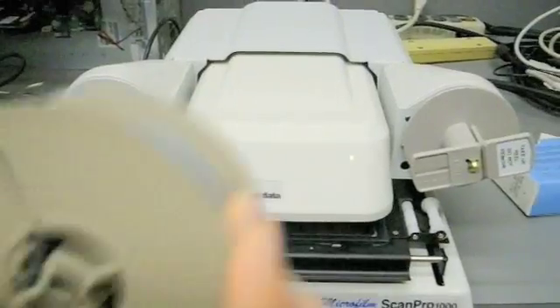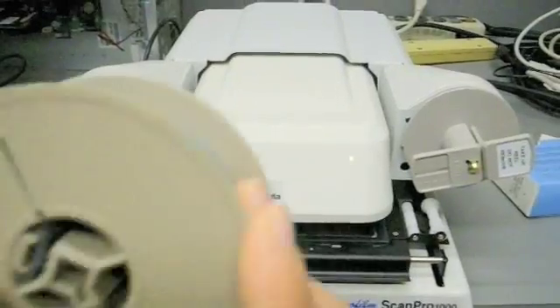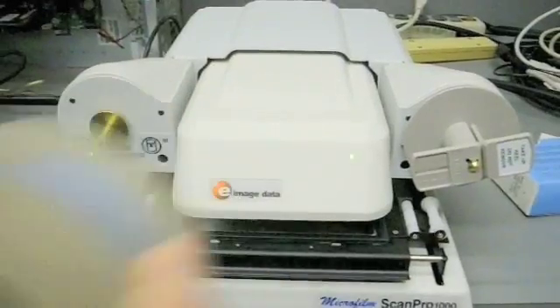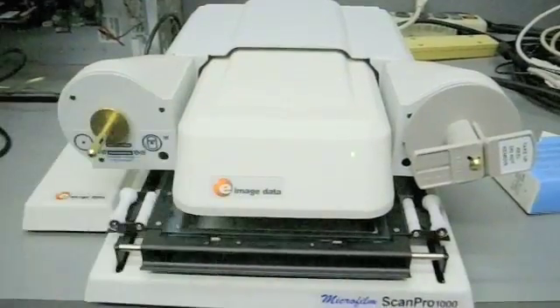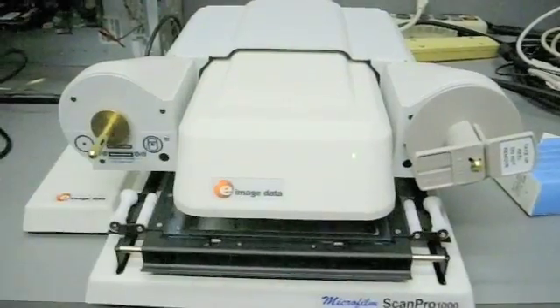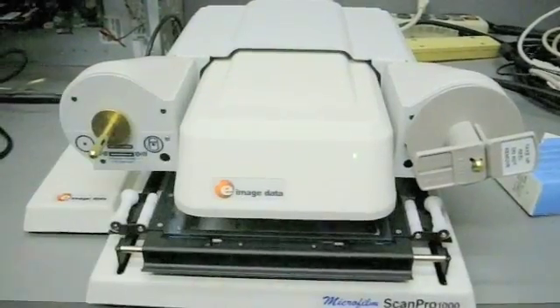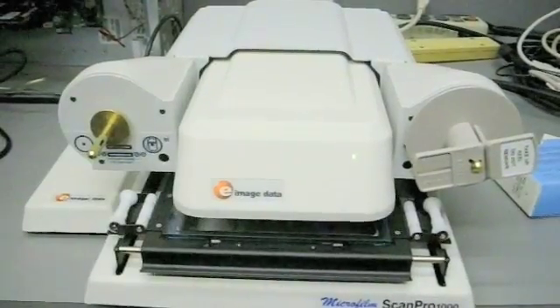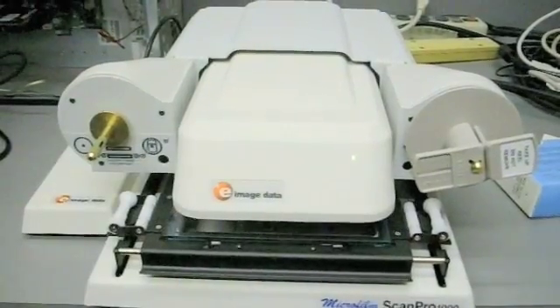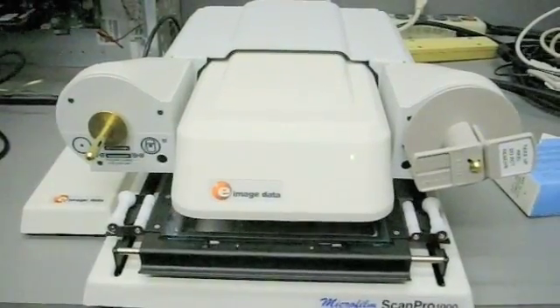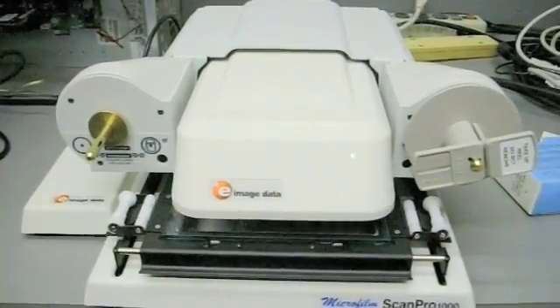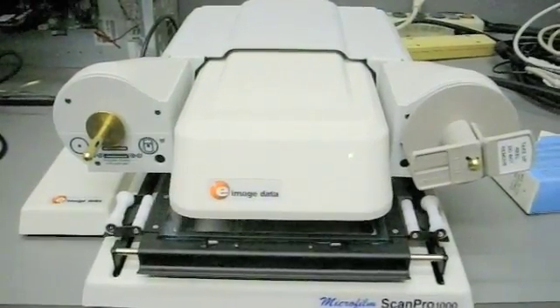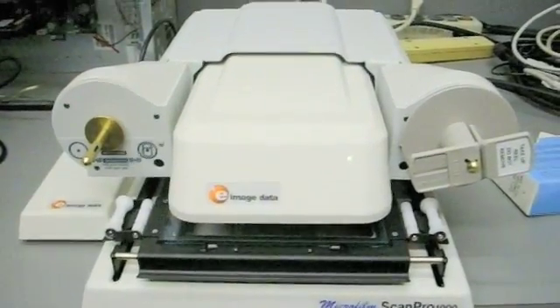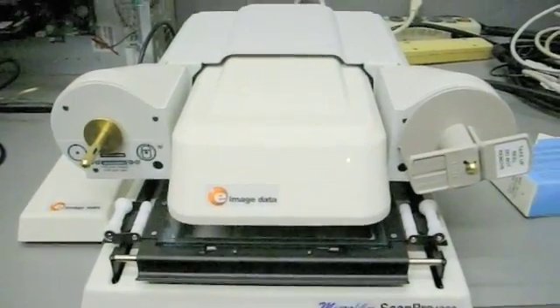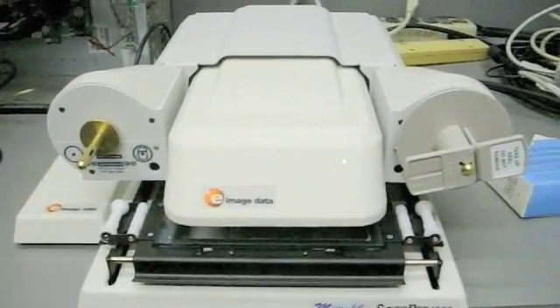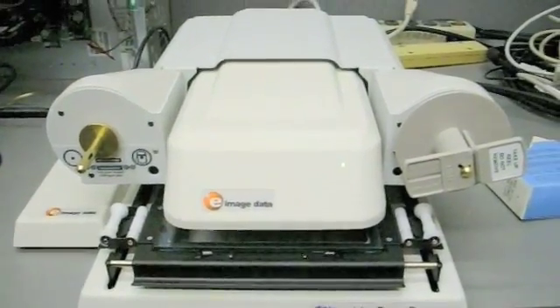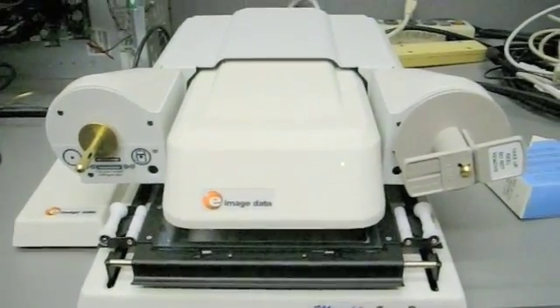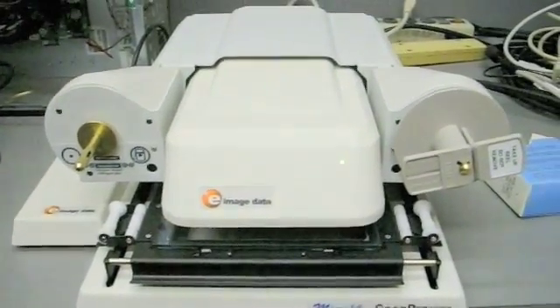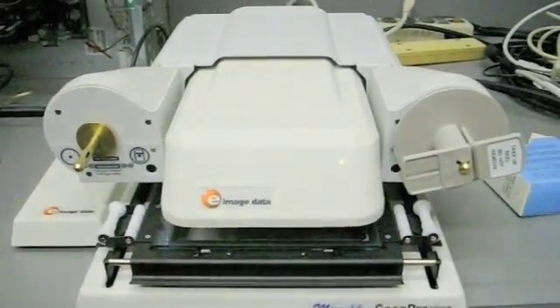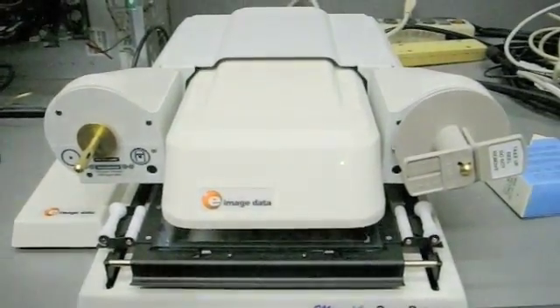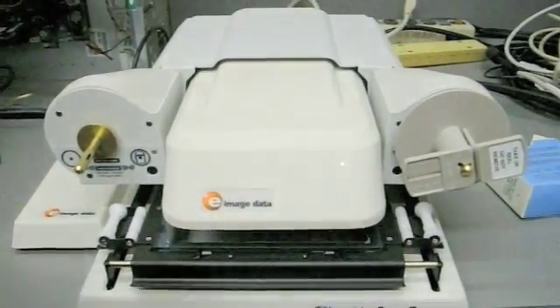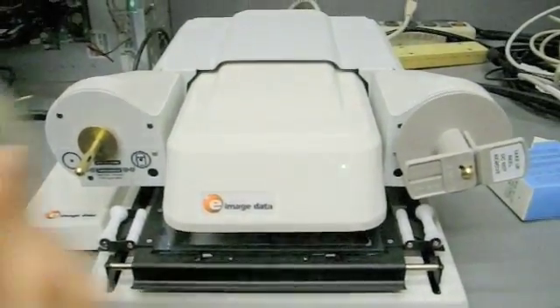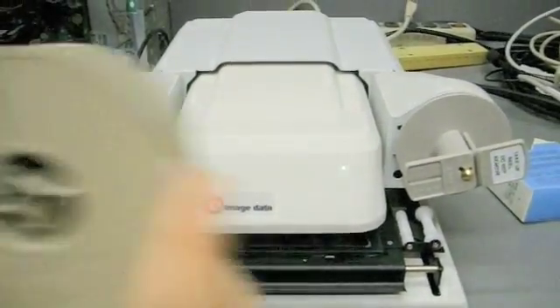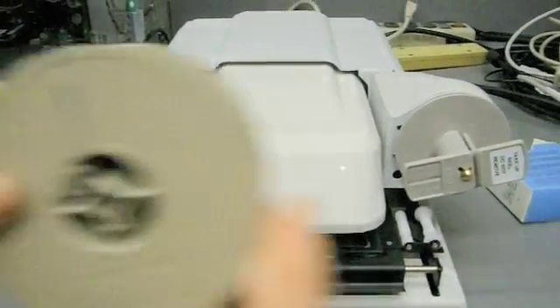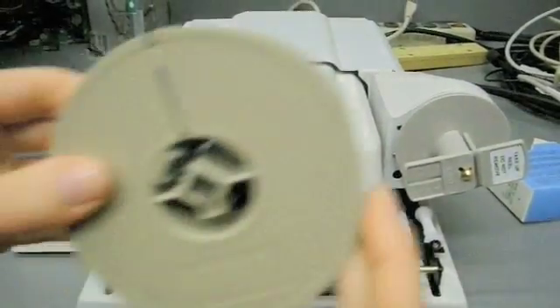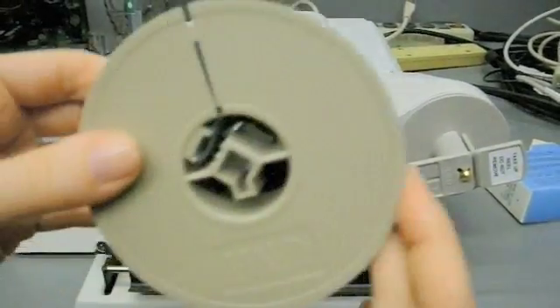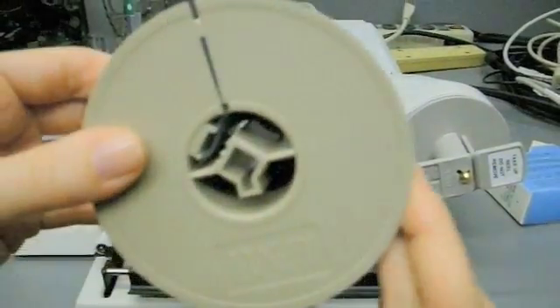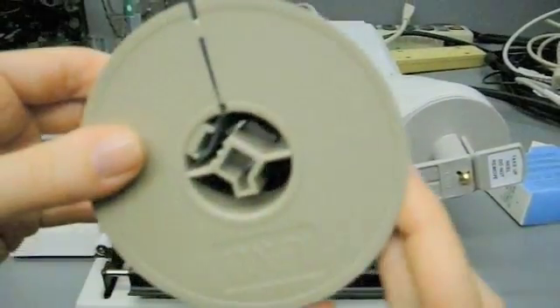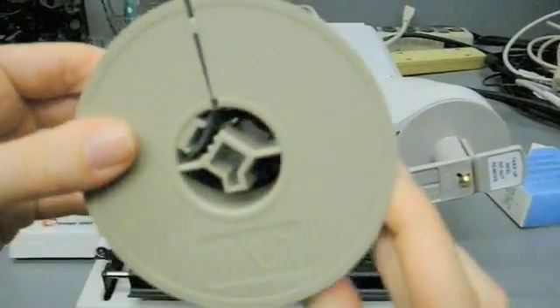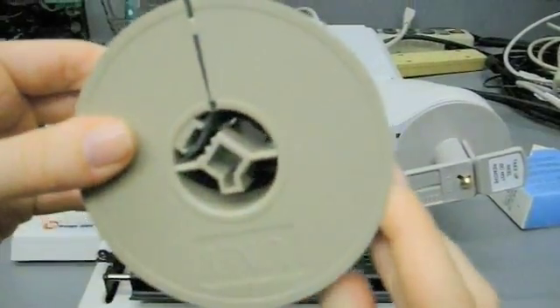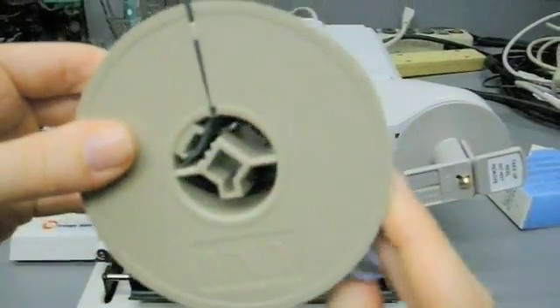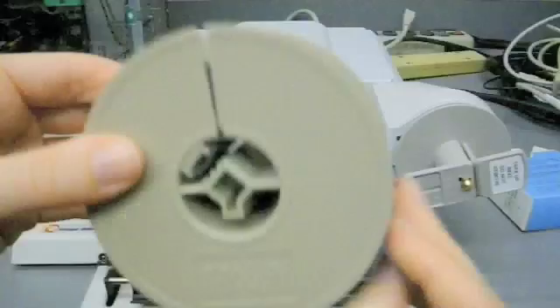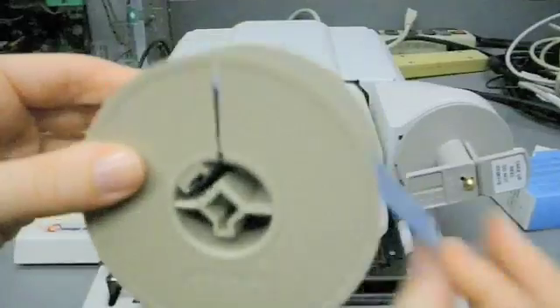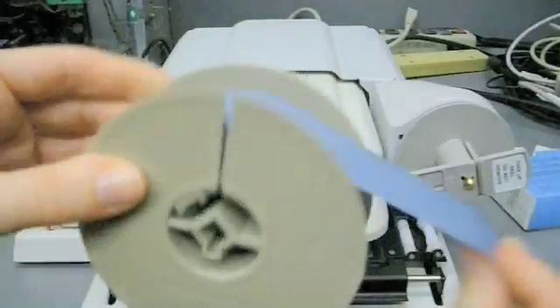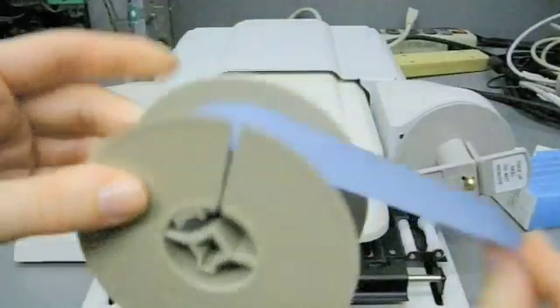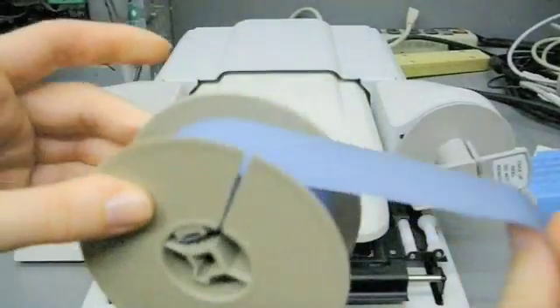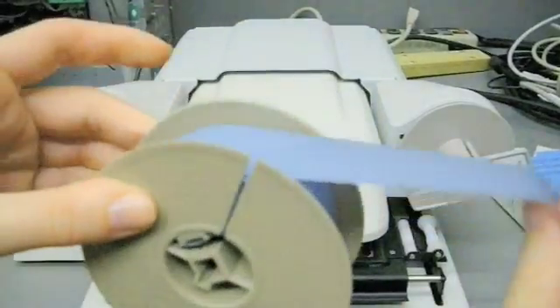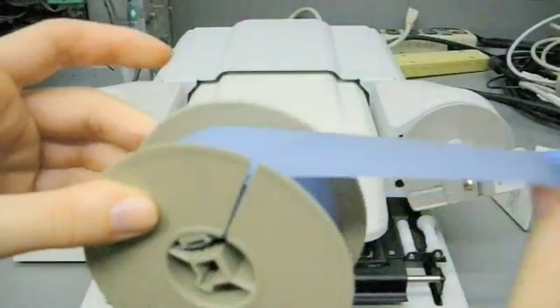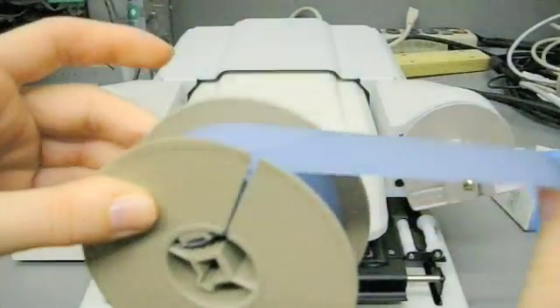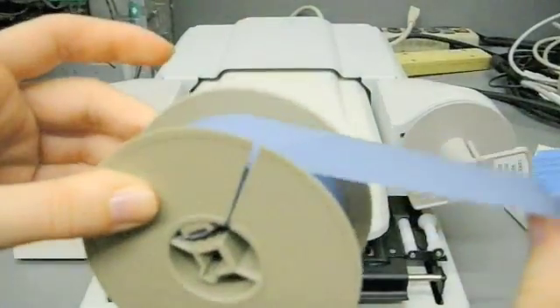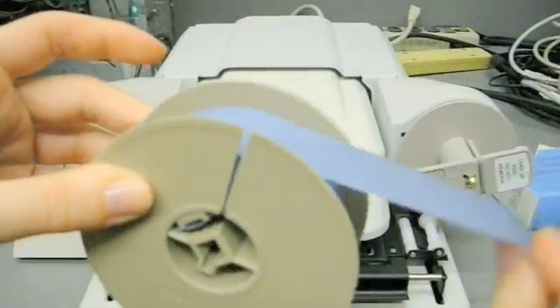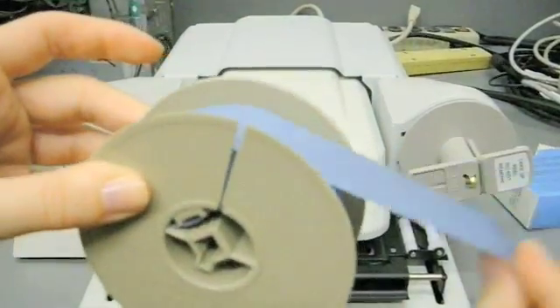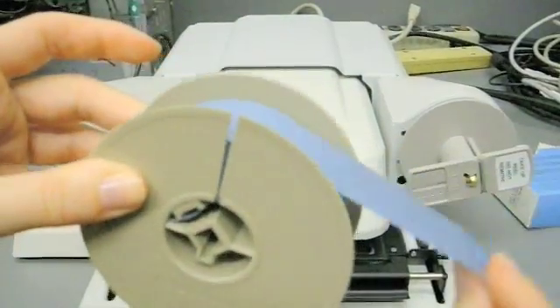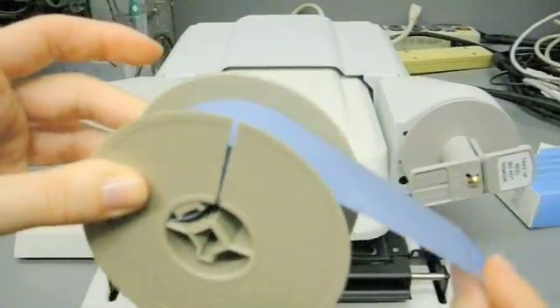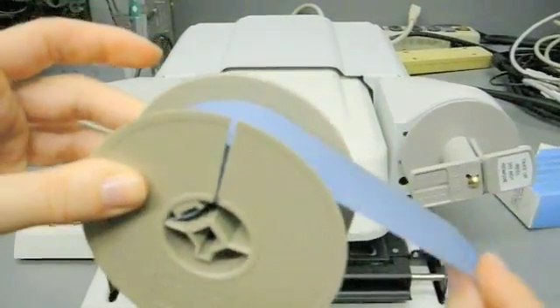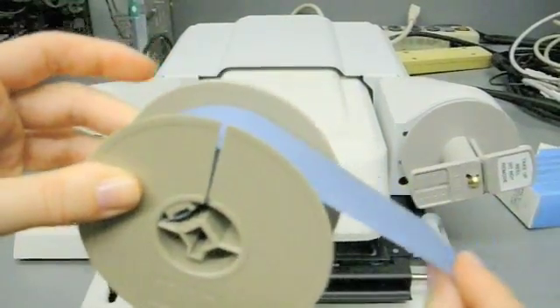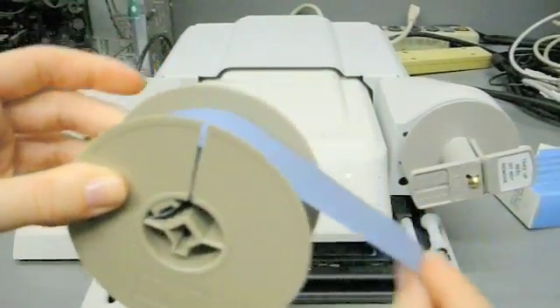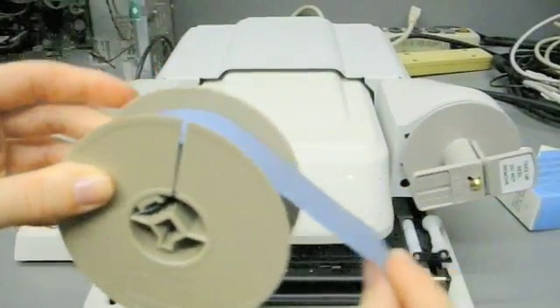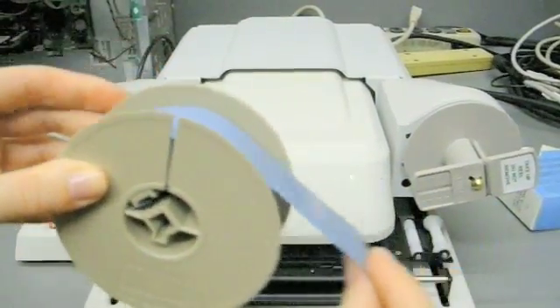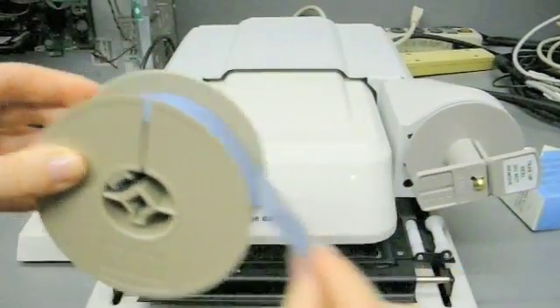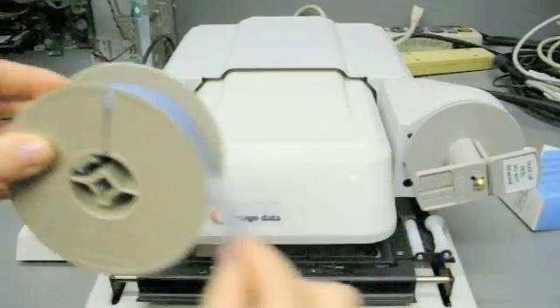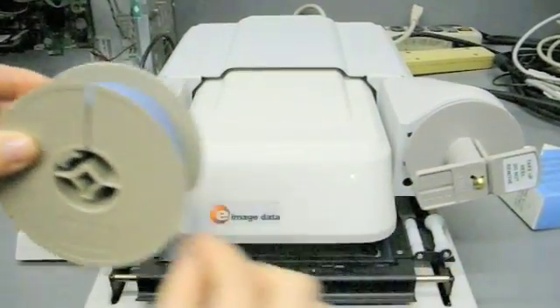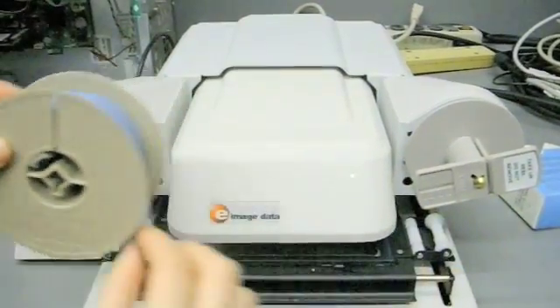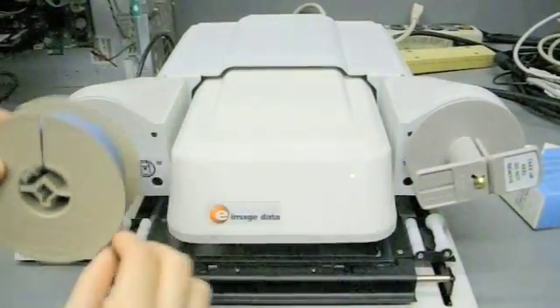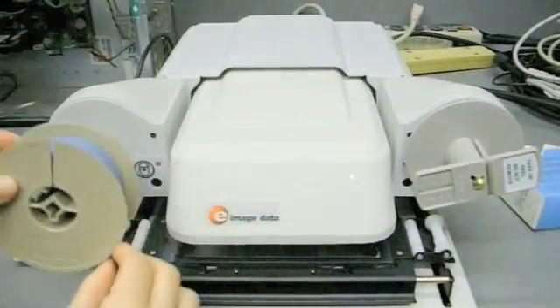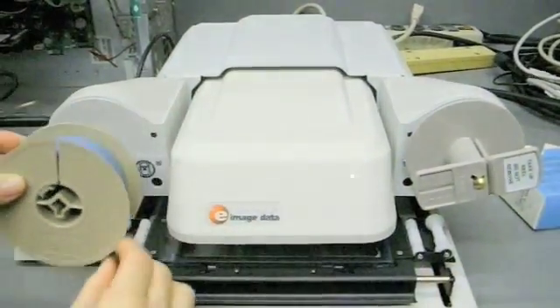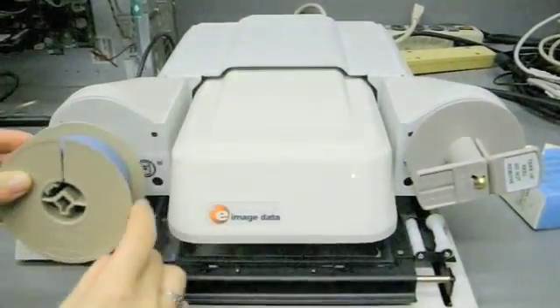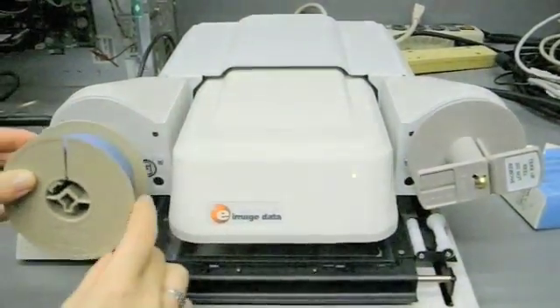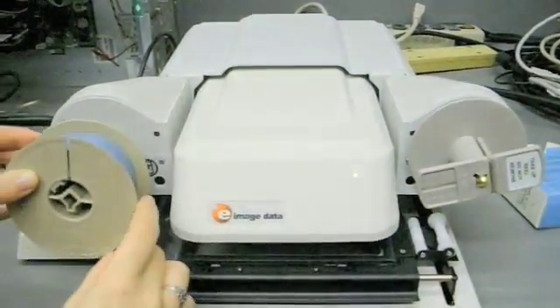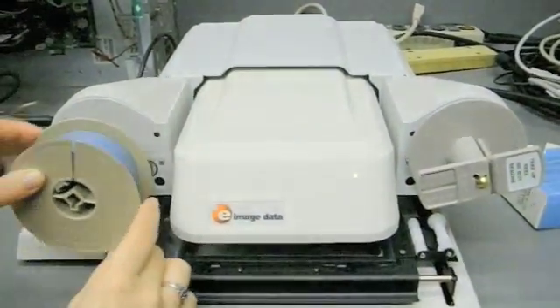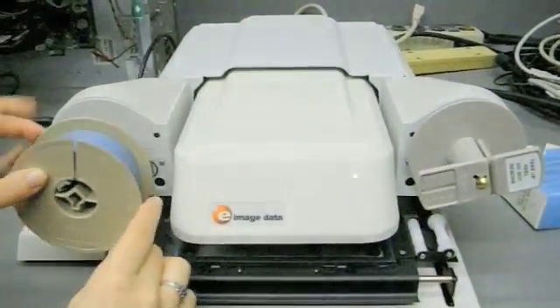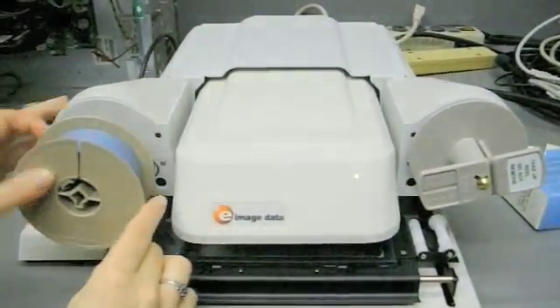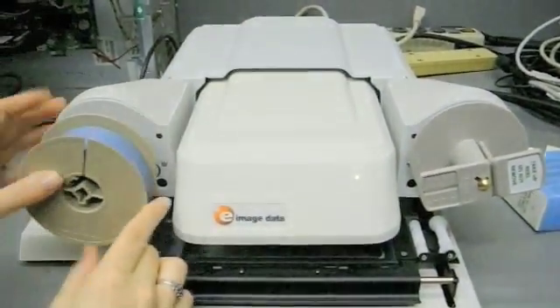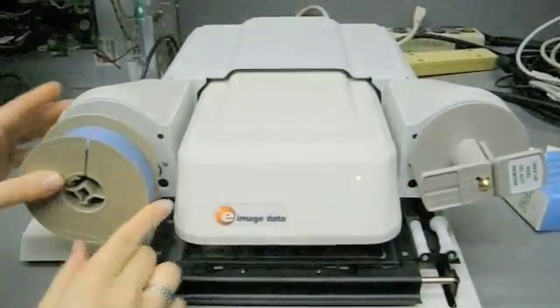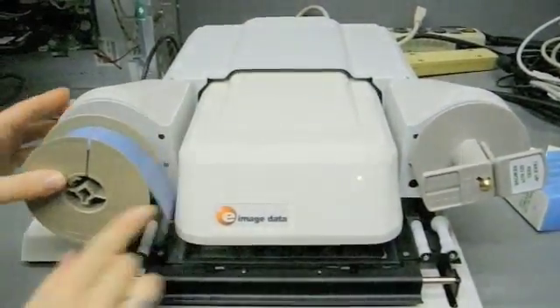Unwind 6-10 inches of film and place a roll of film on the reel so that the film comes off over the top and to the right.